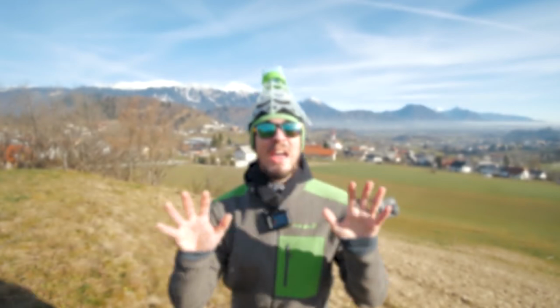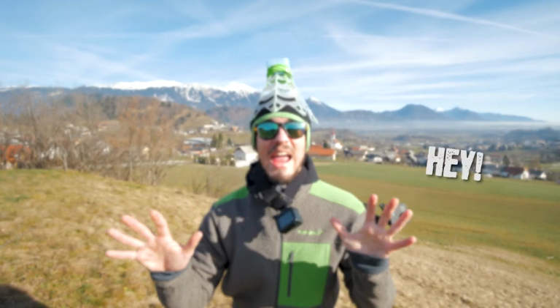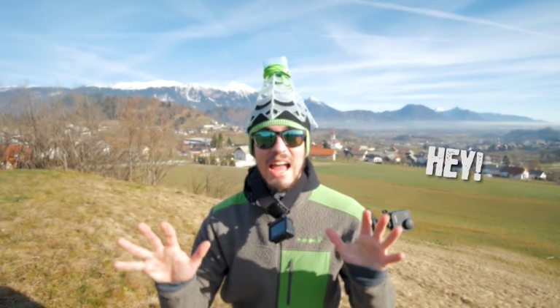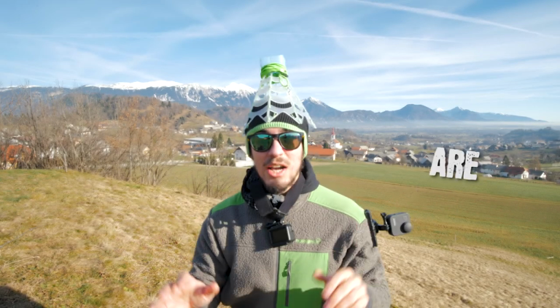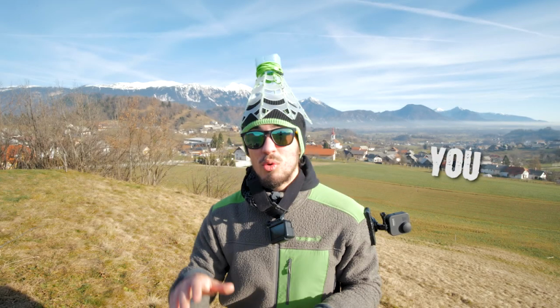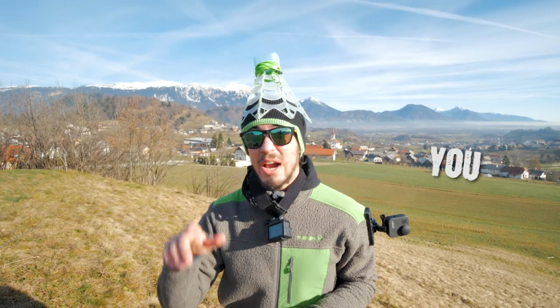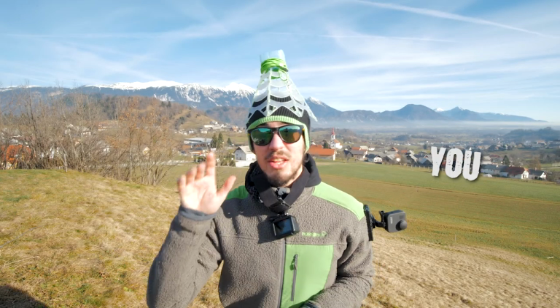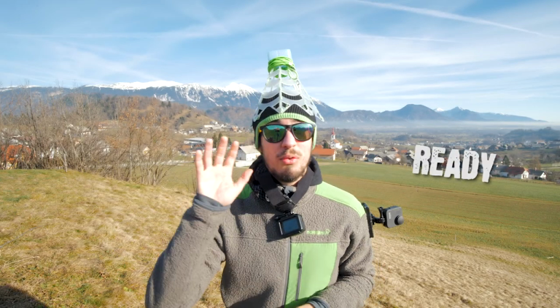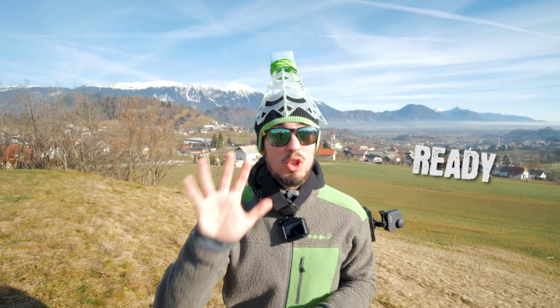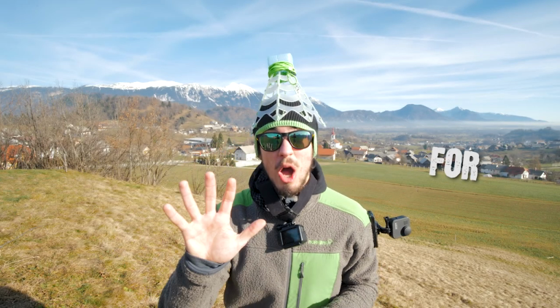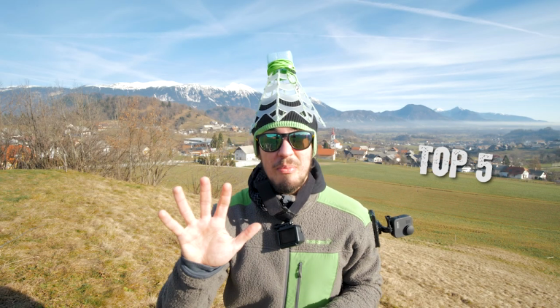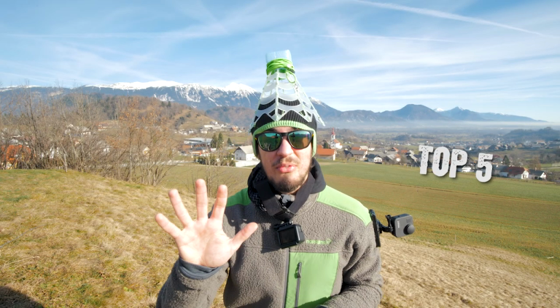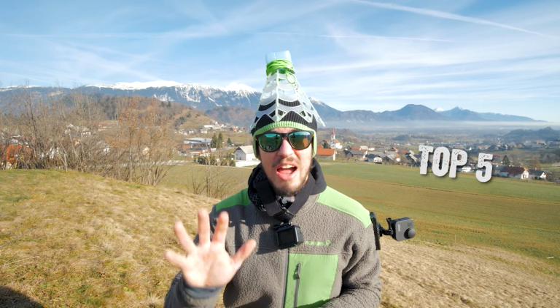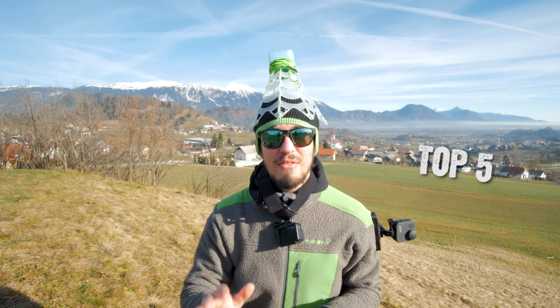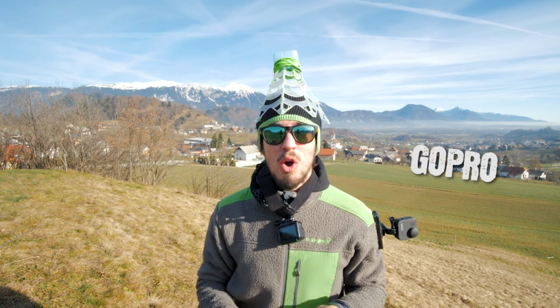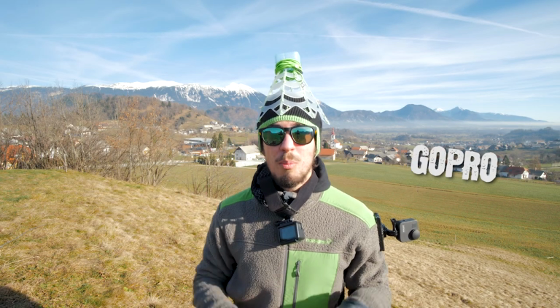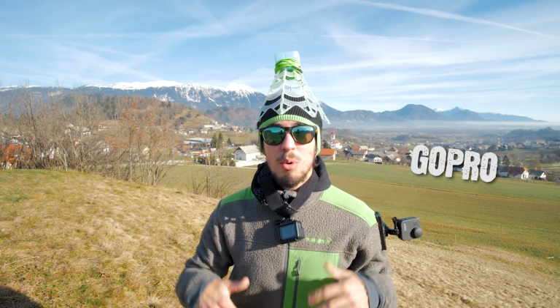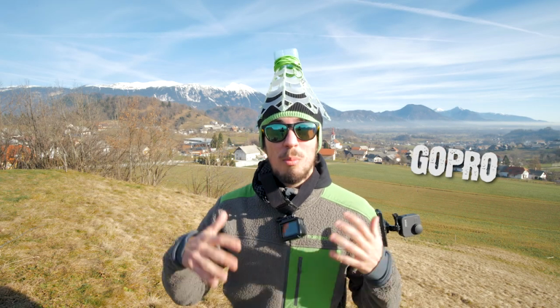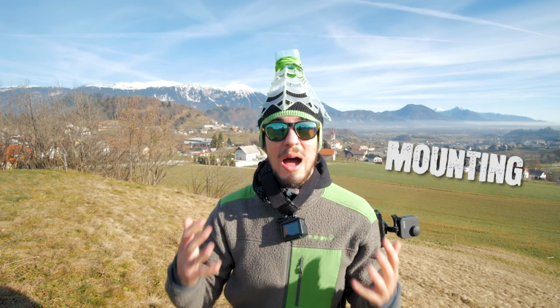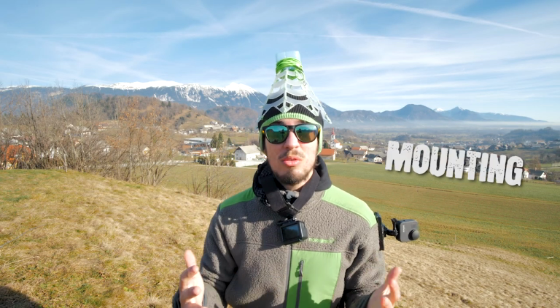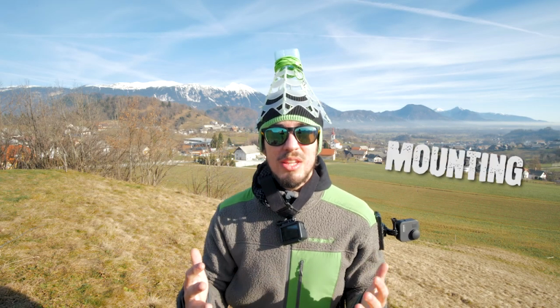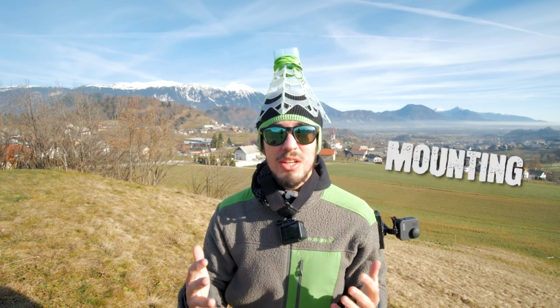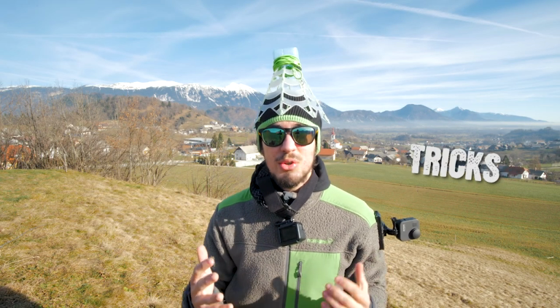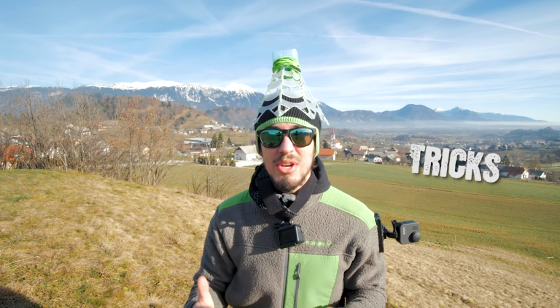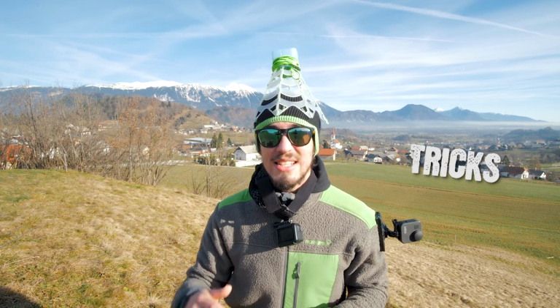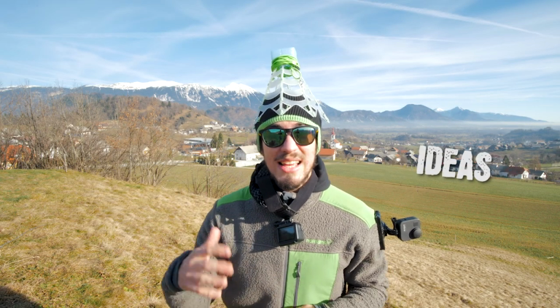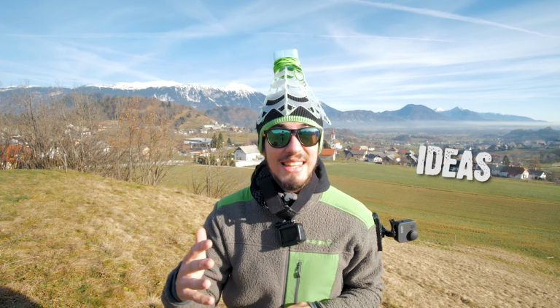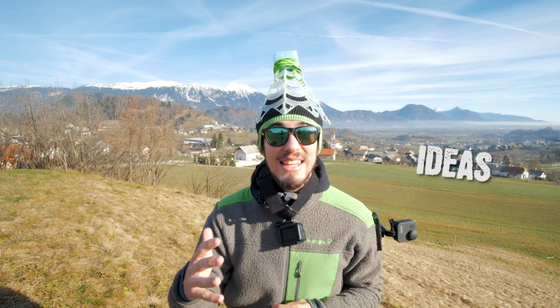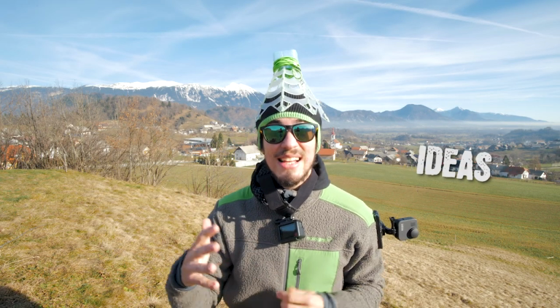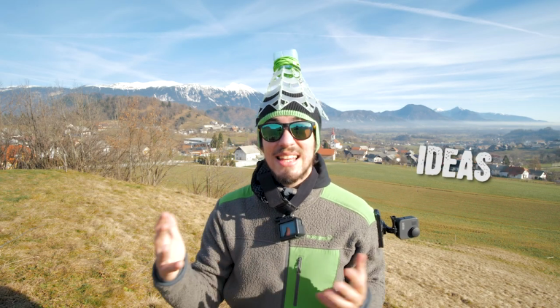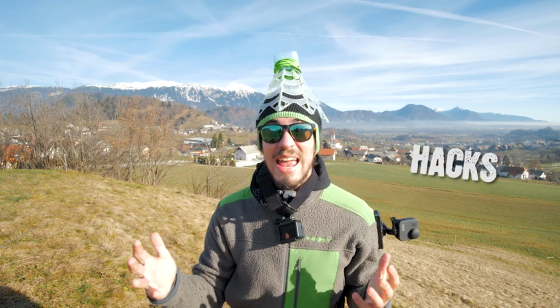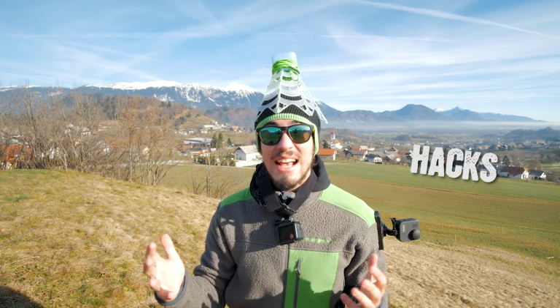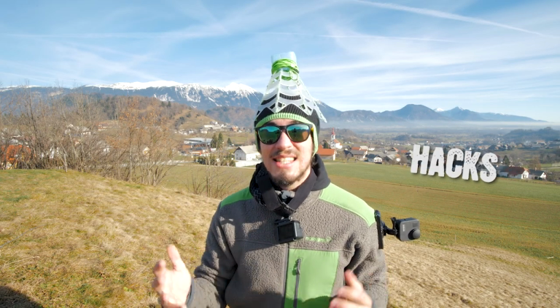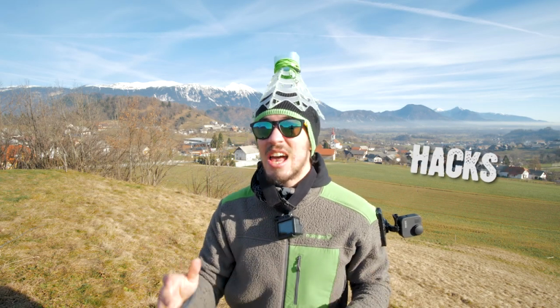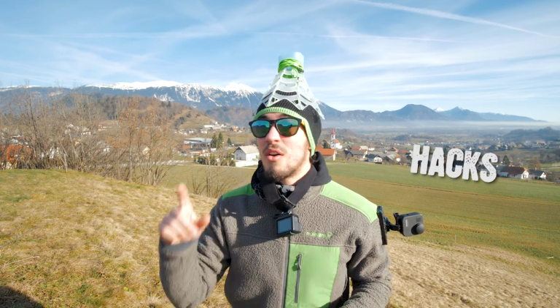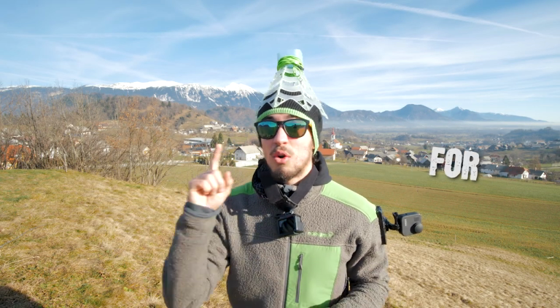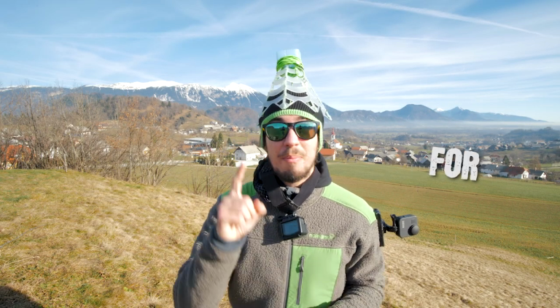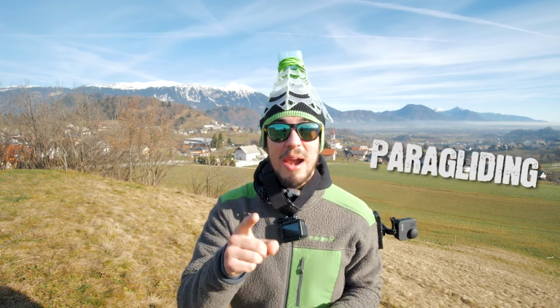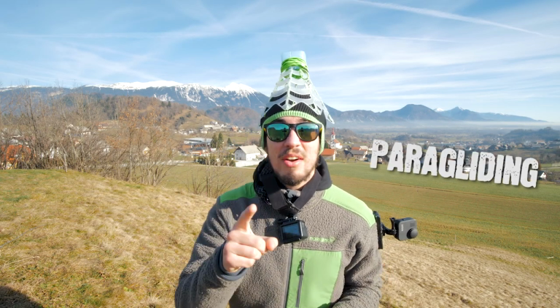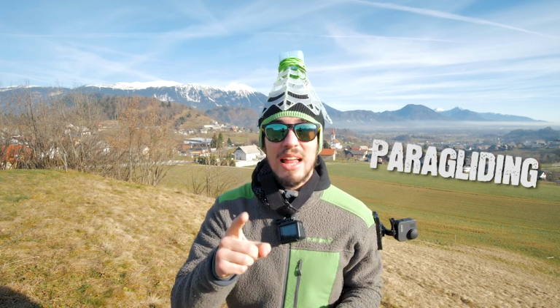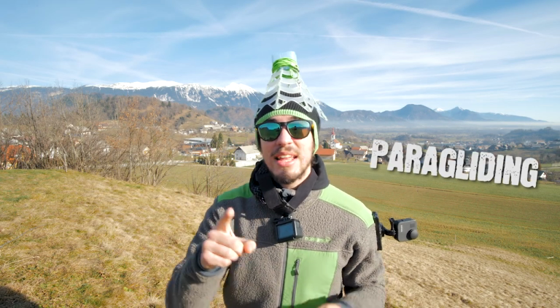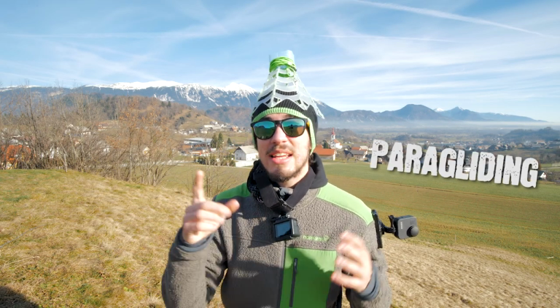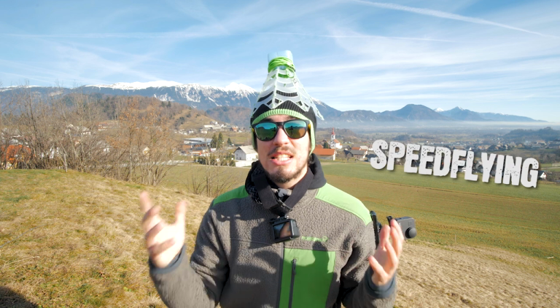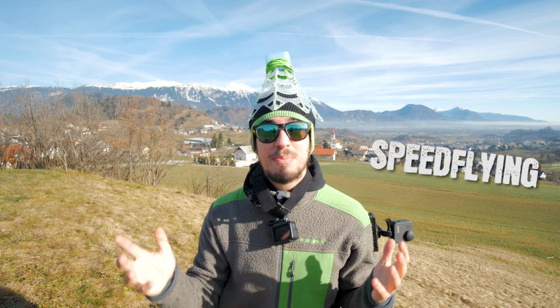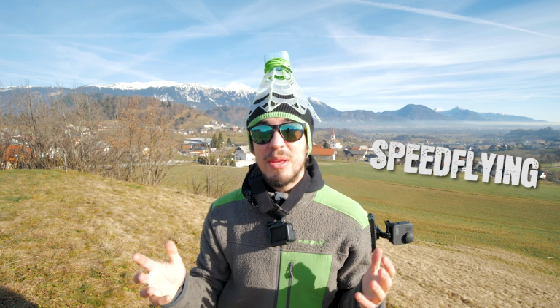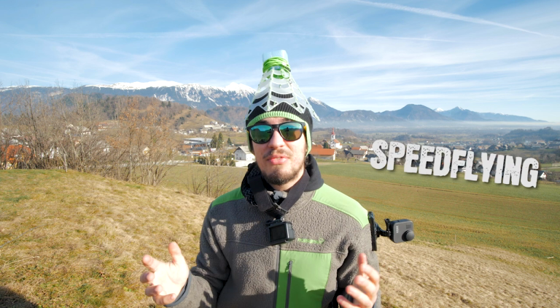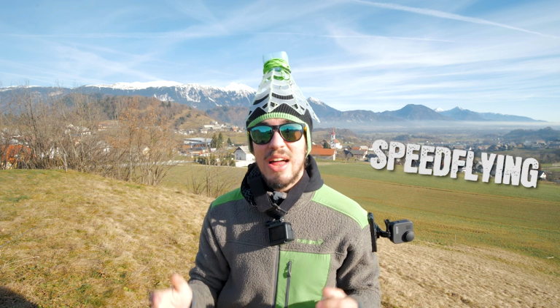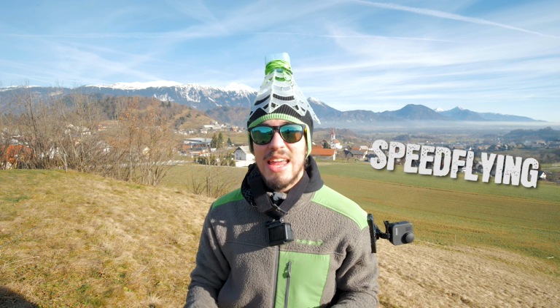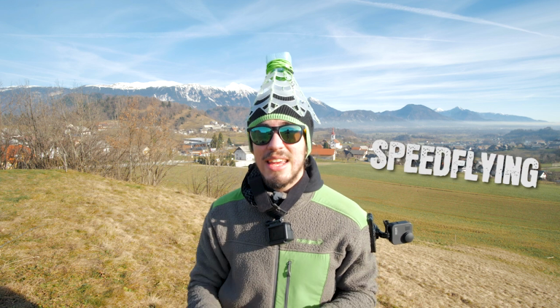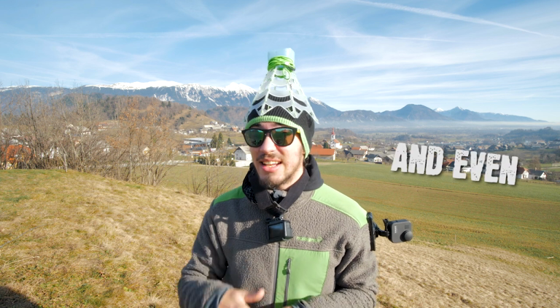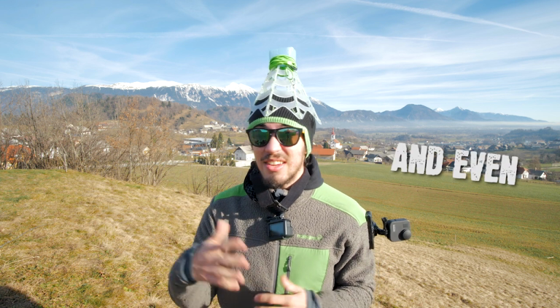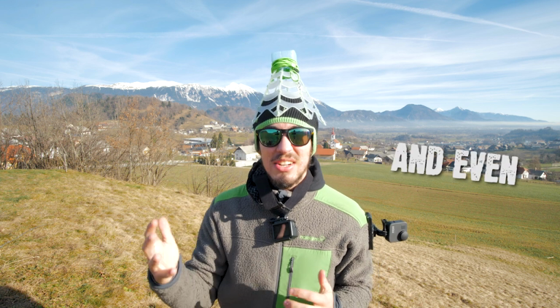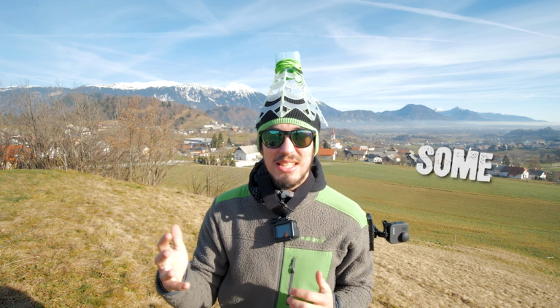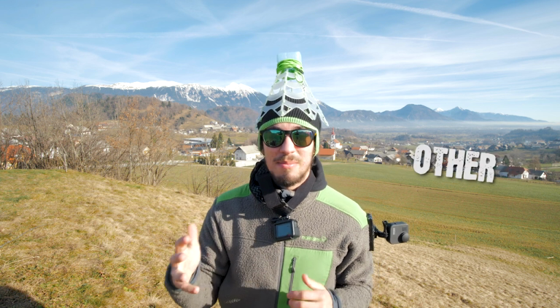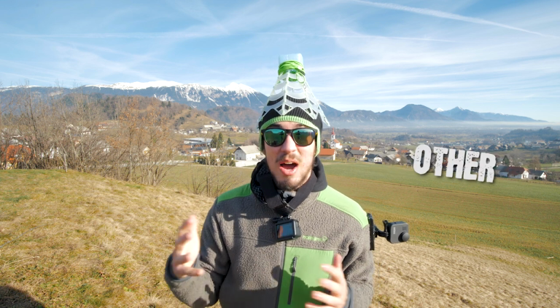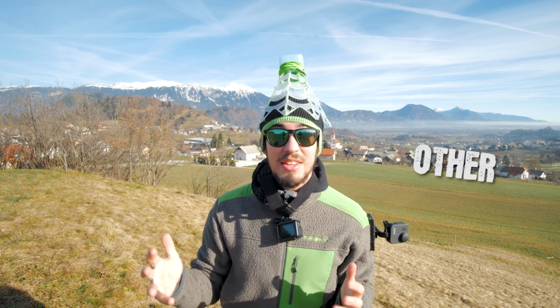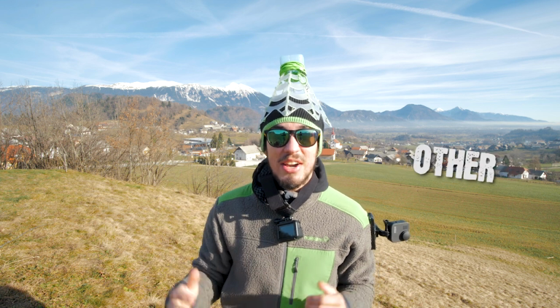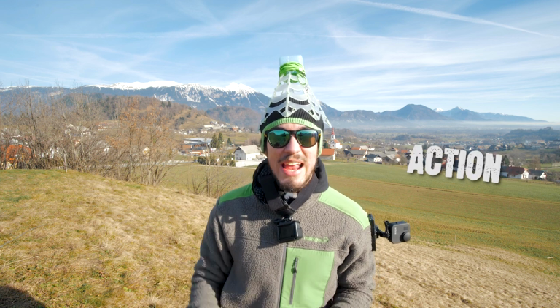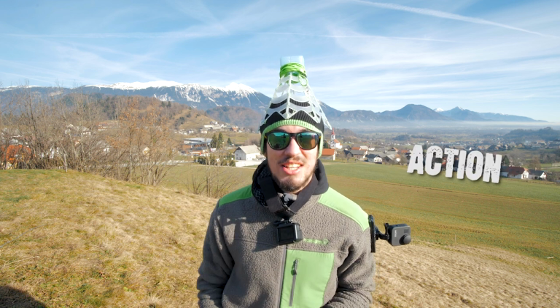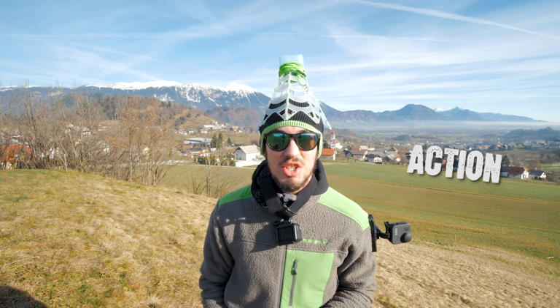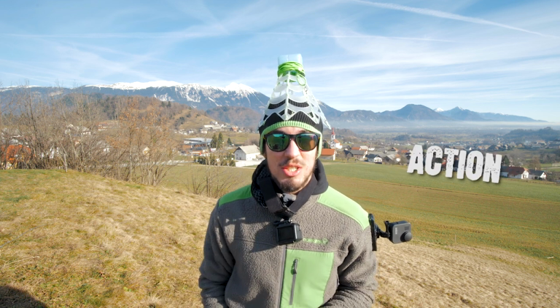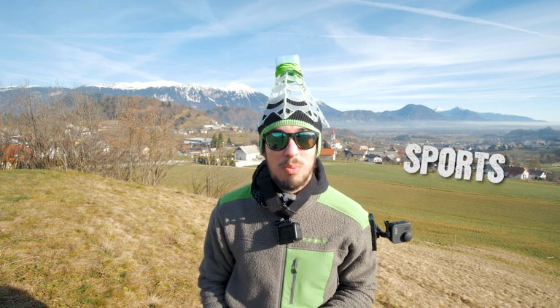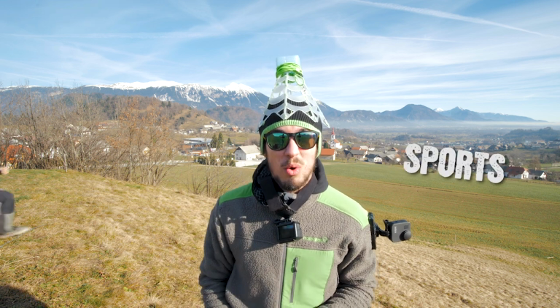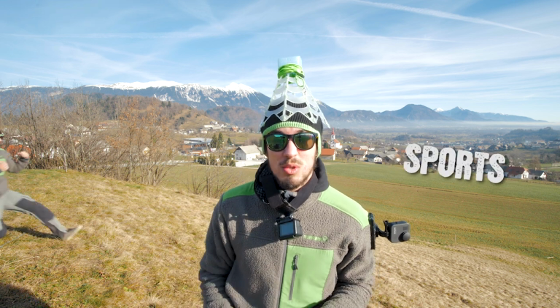Are you ready for top 5 GoPro mounting tricks, ideas, hacks for paragliding, speed flying and even some other action sports?